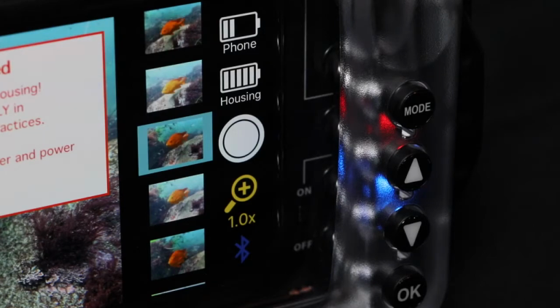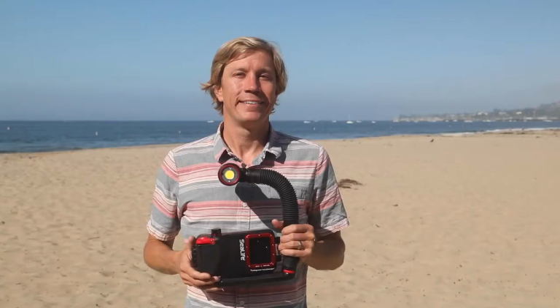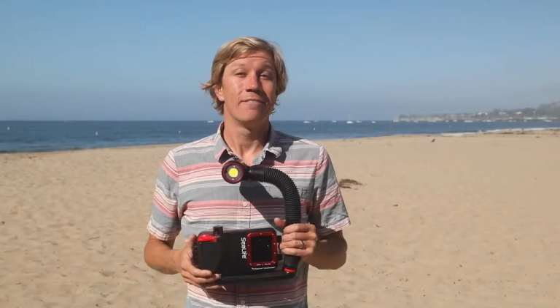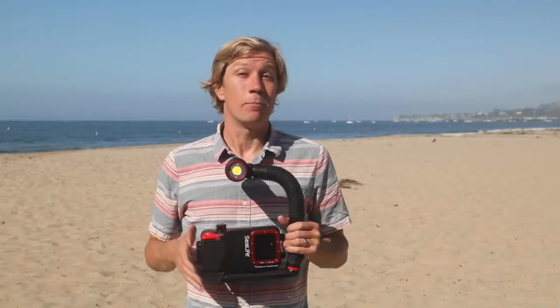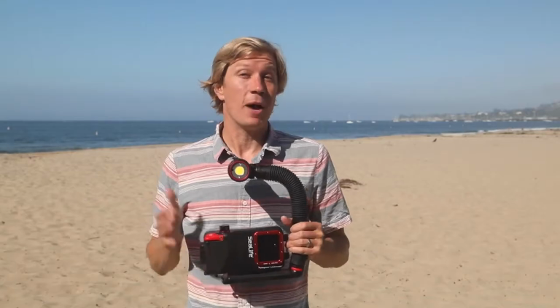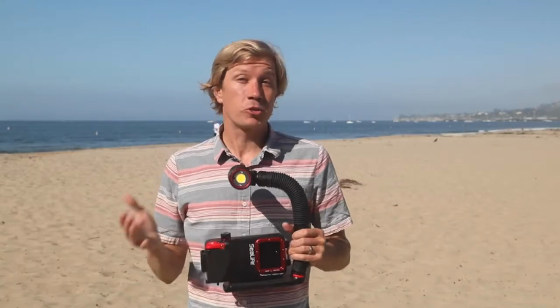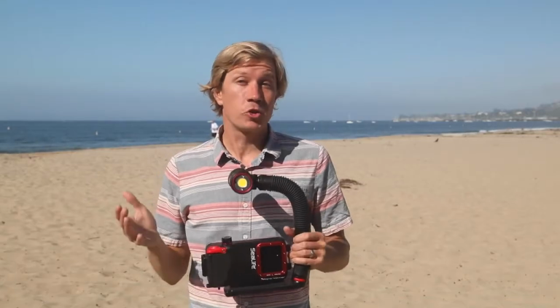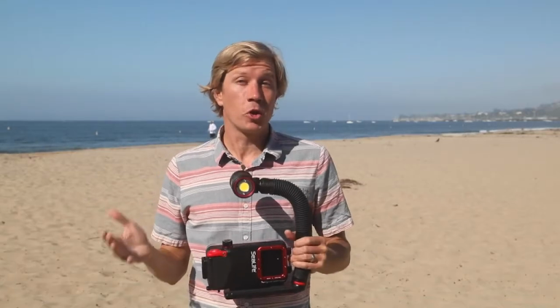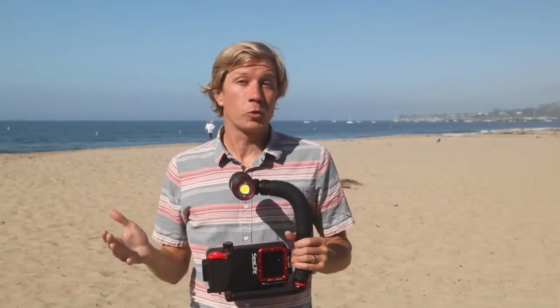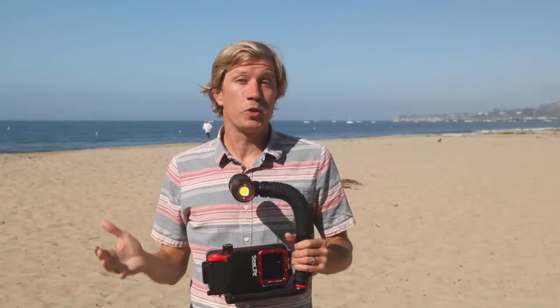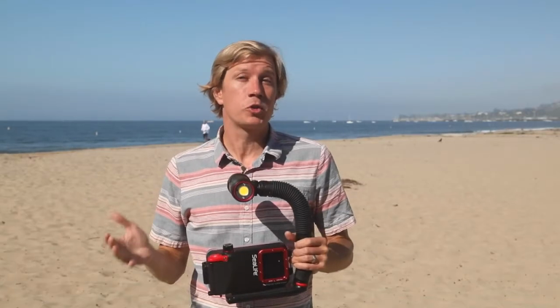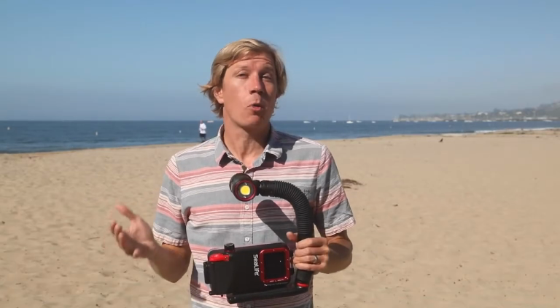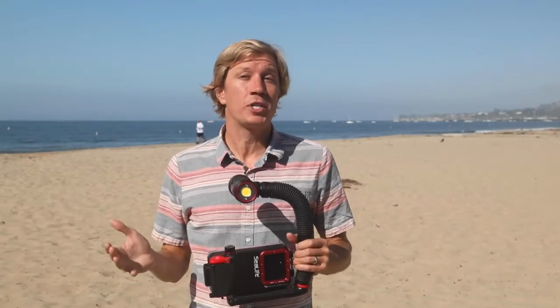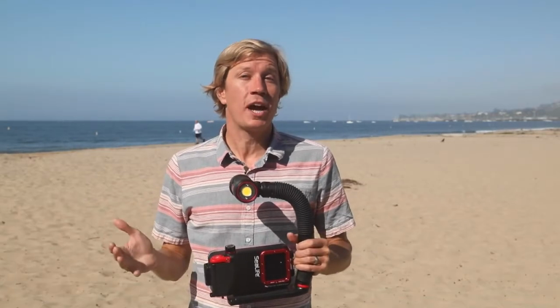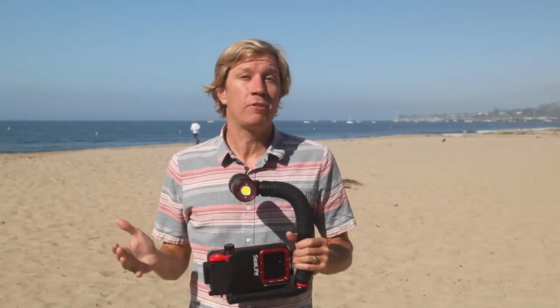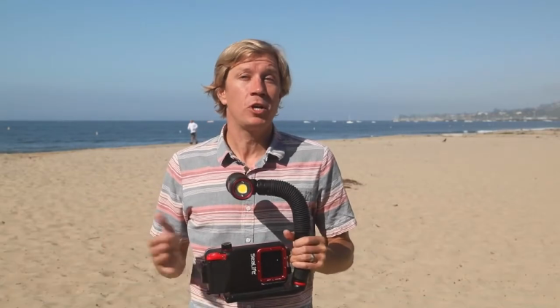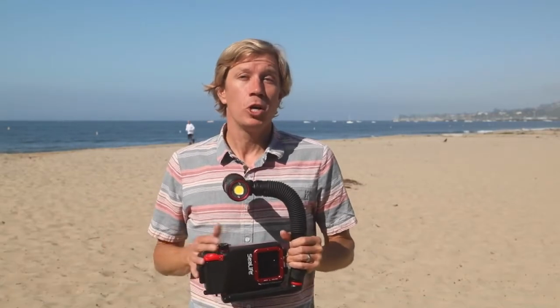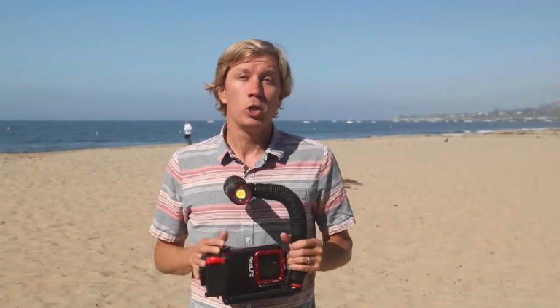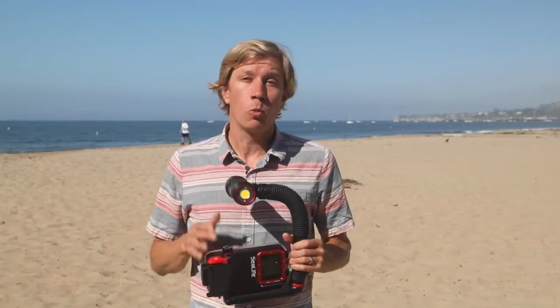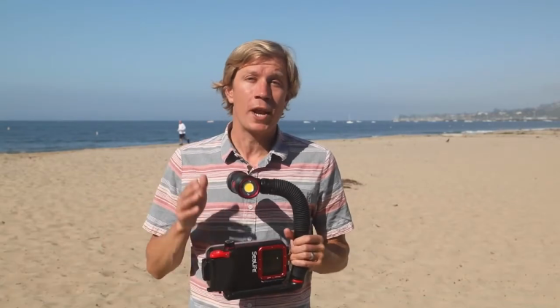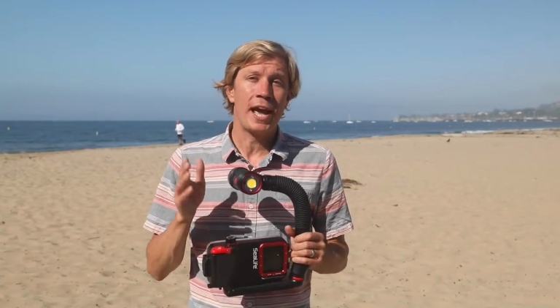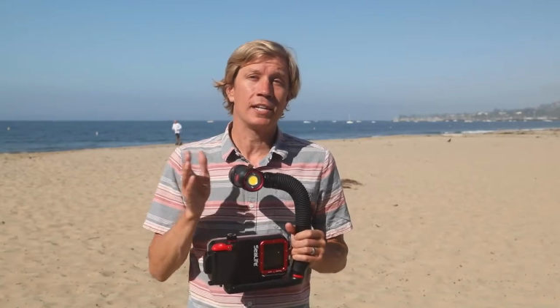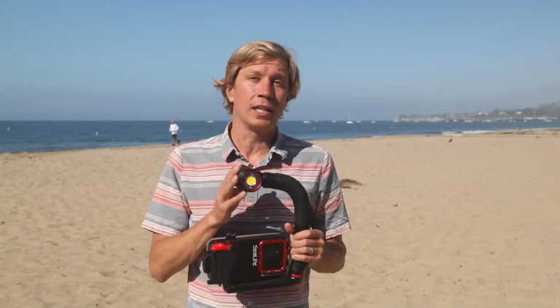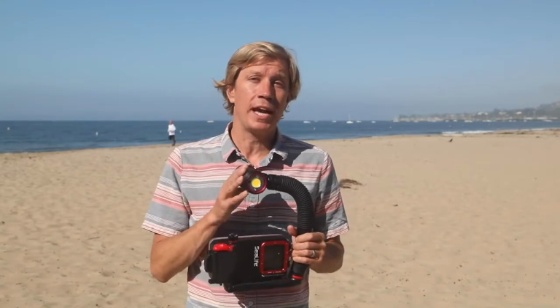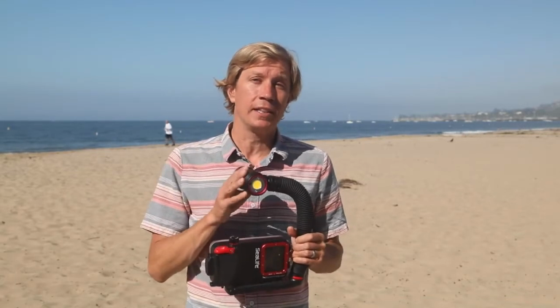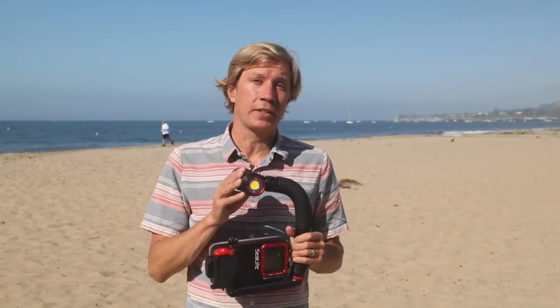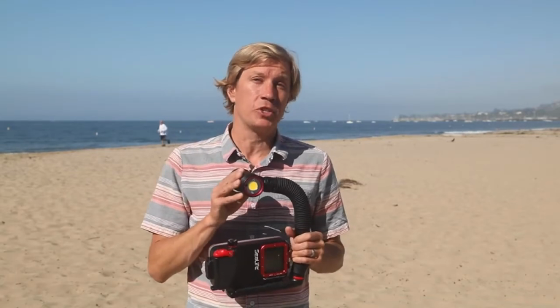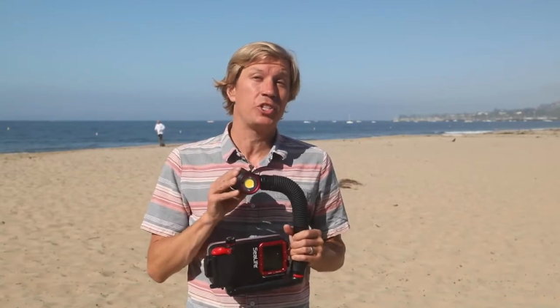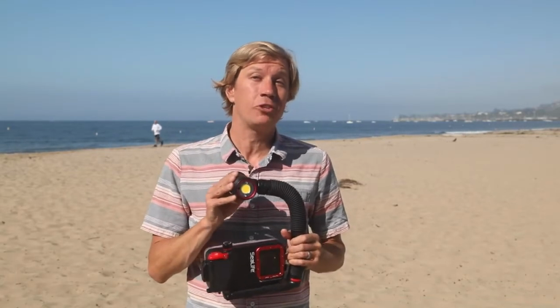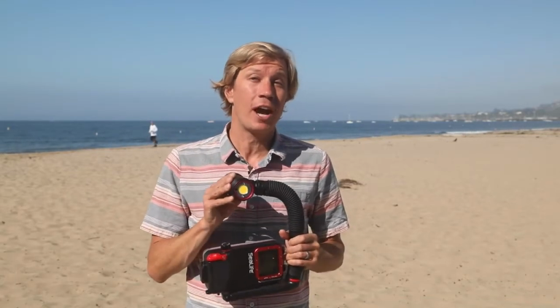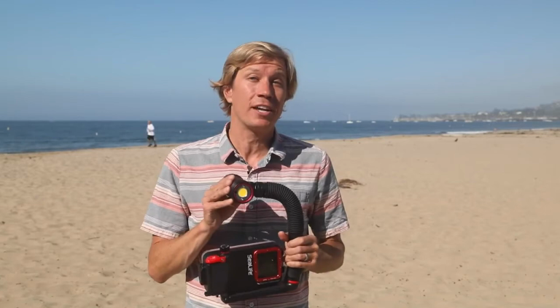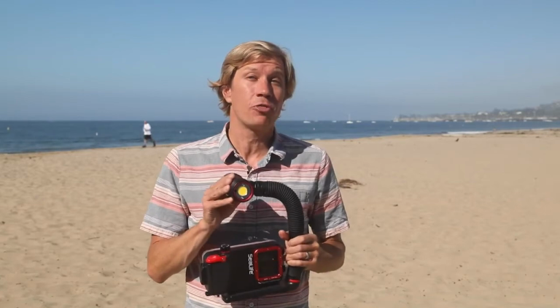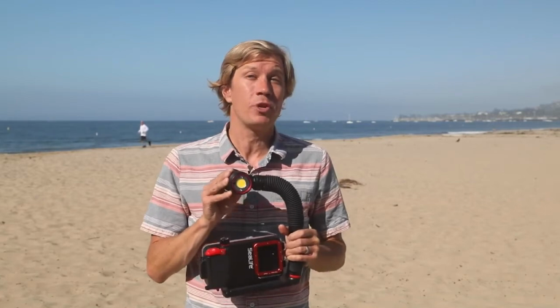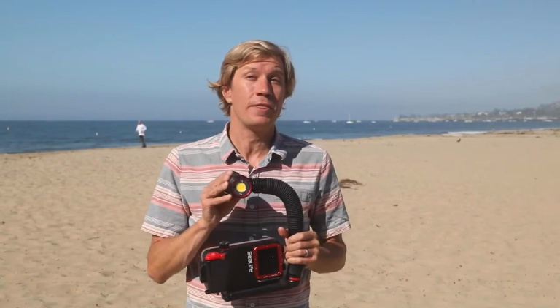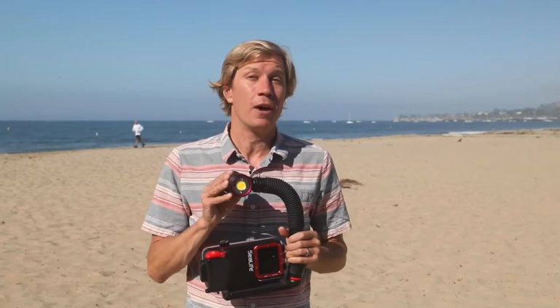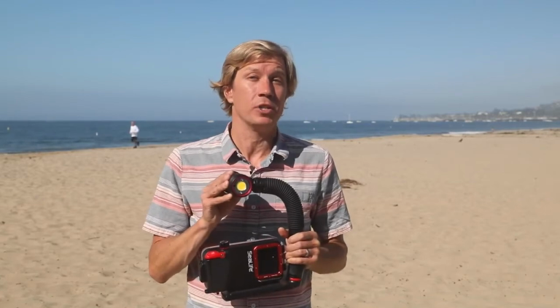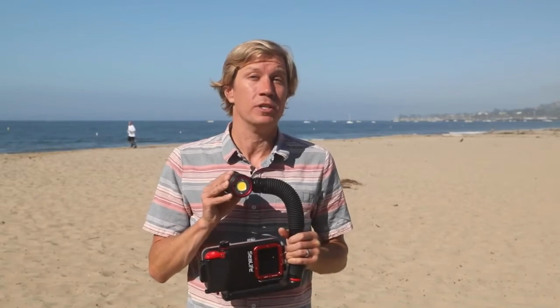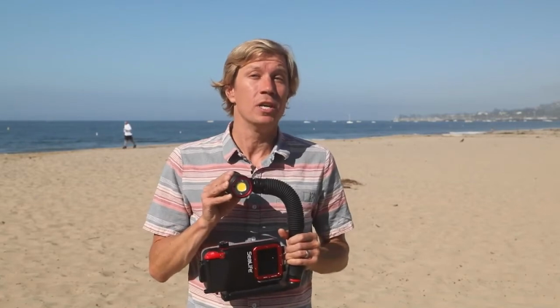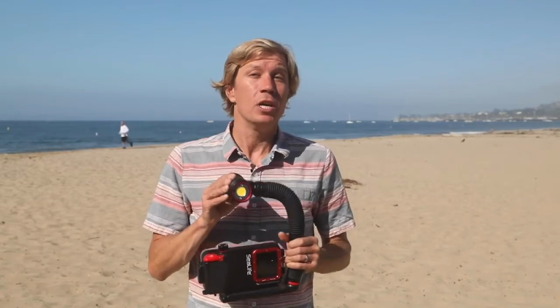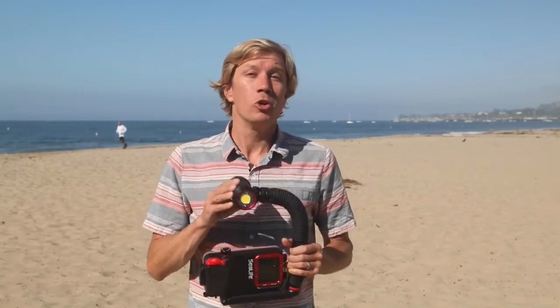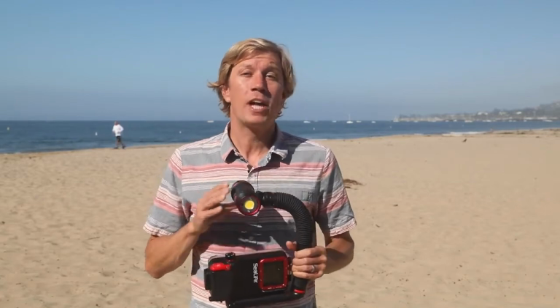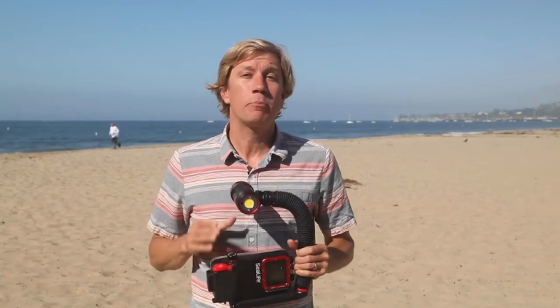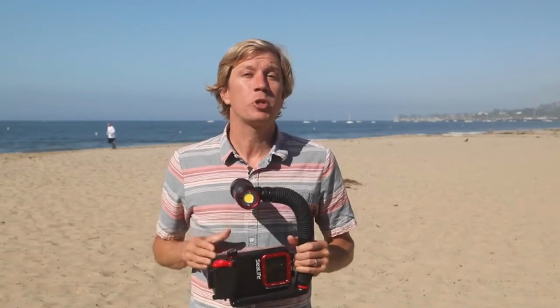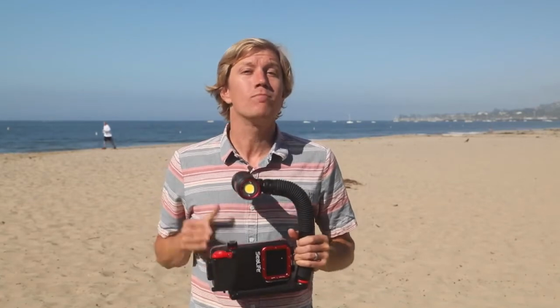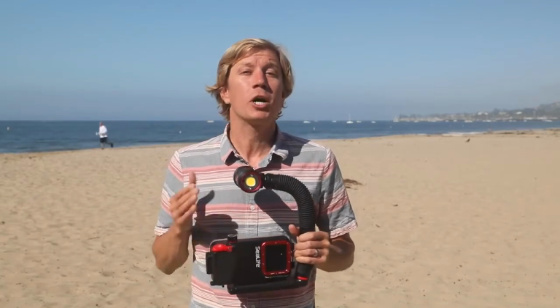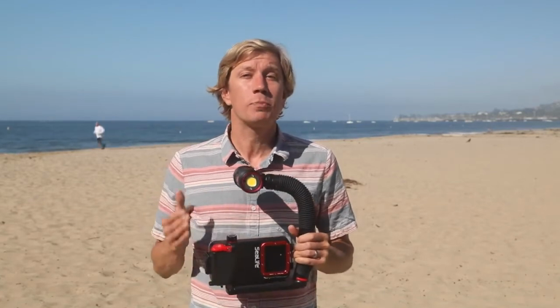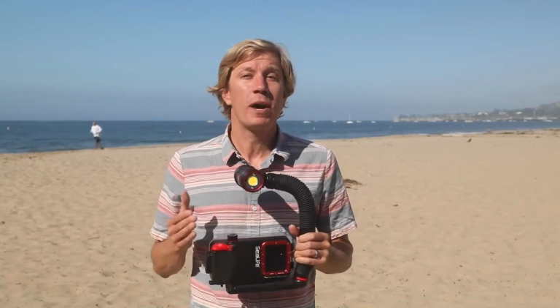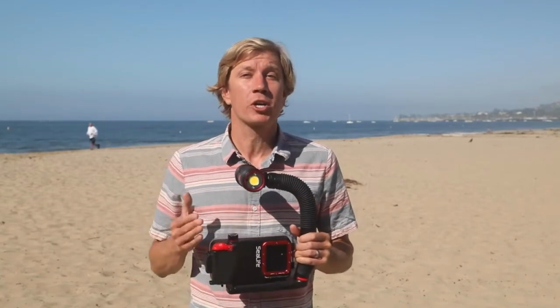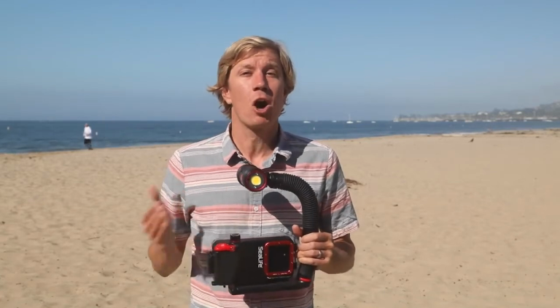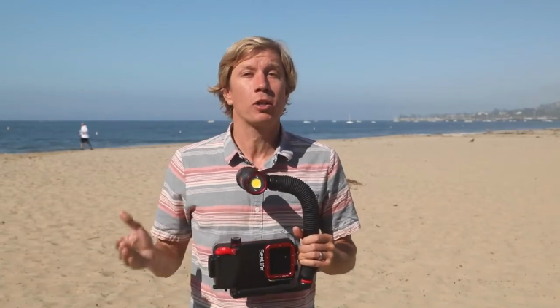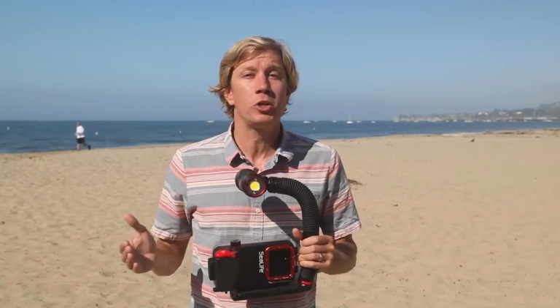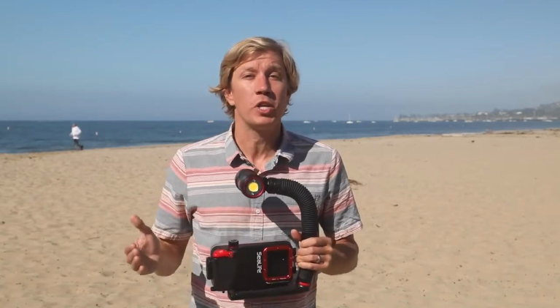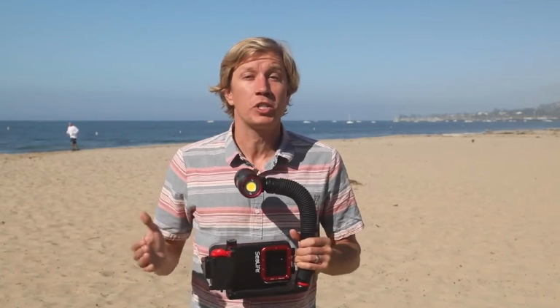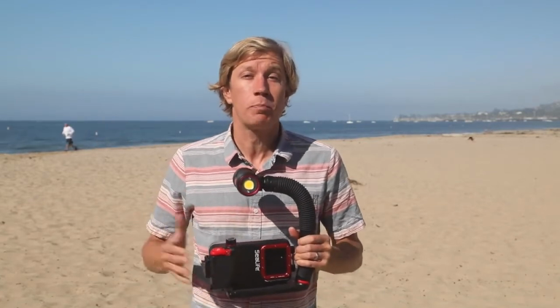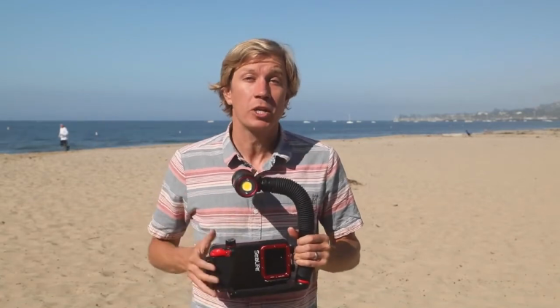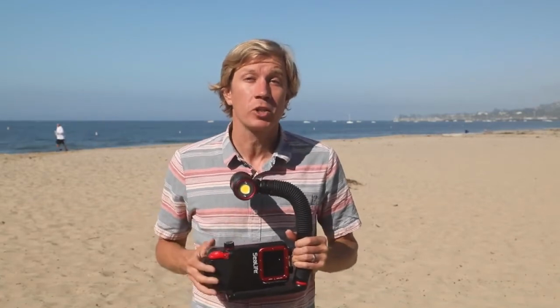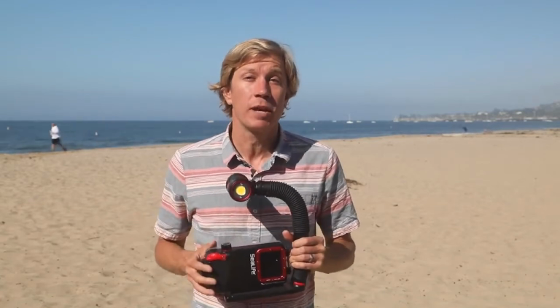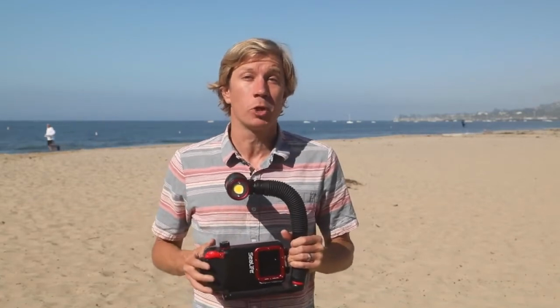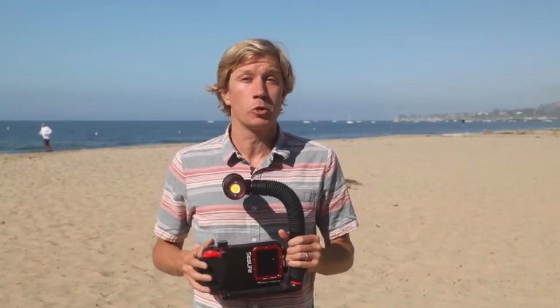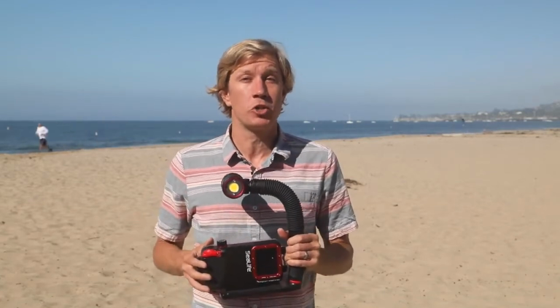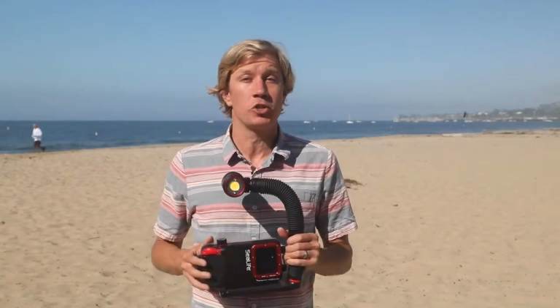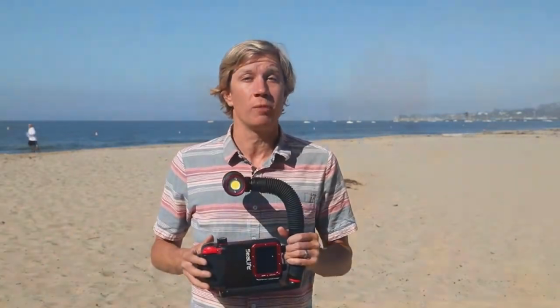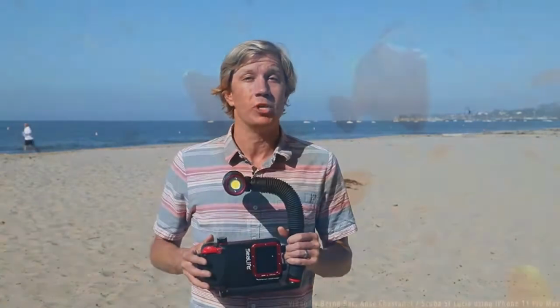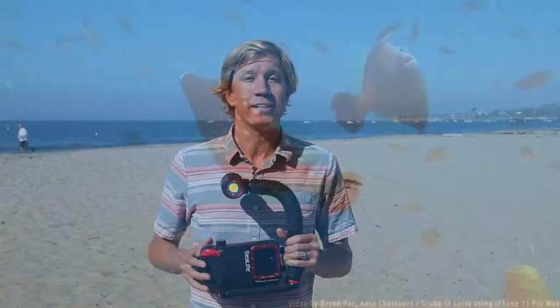For best results with your Sport Diver you'll want to add a light like the SeaDragon 3000. You'll capture much better colors, especially up close to your subject.